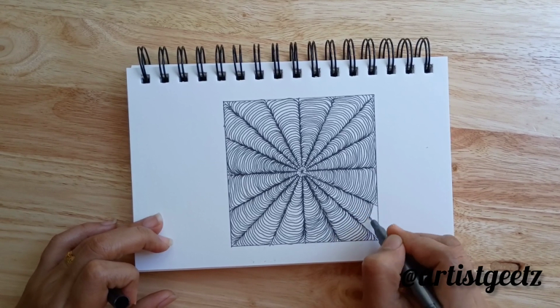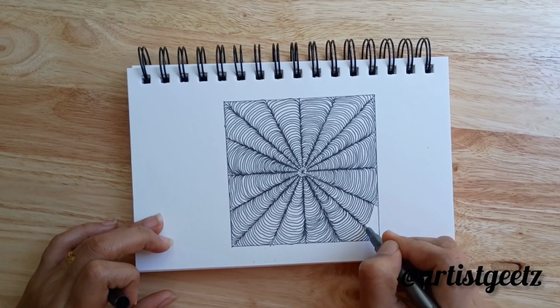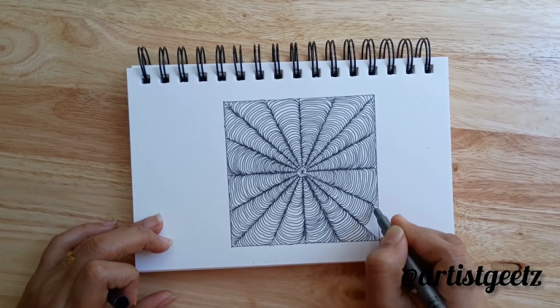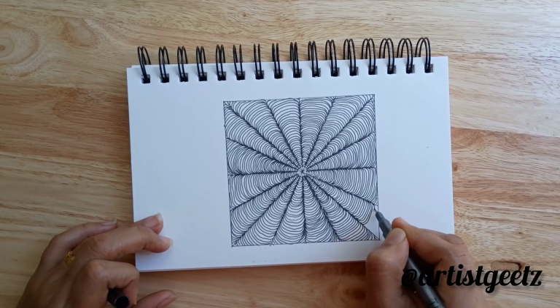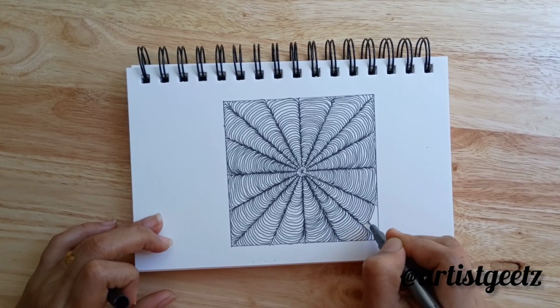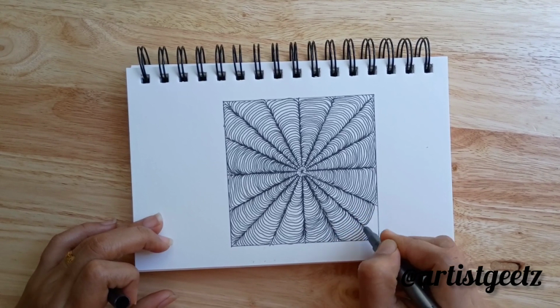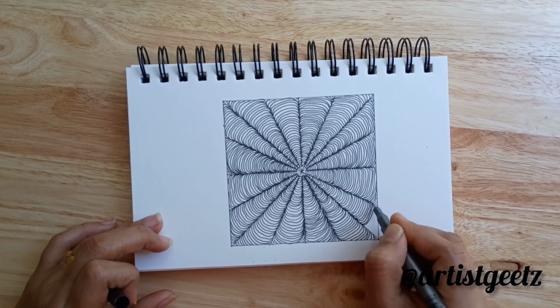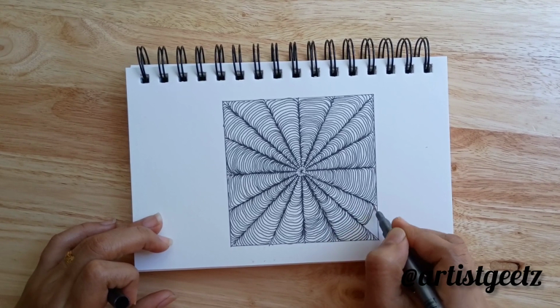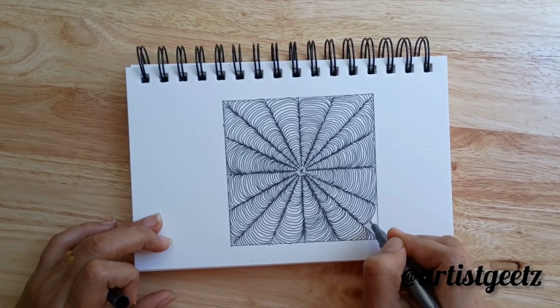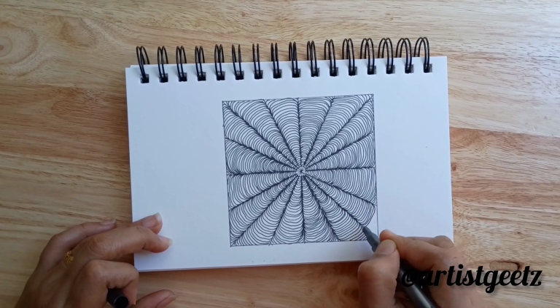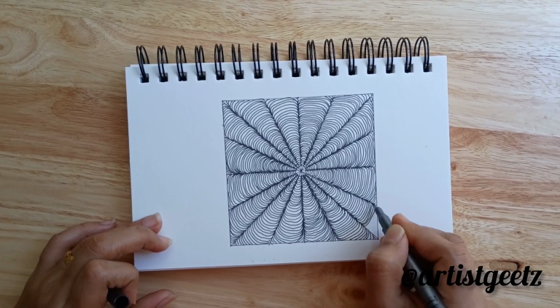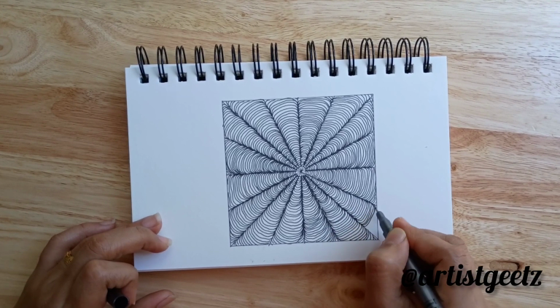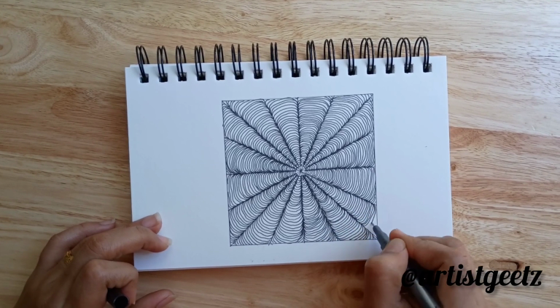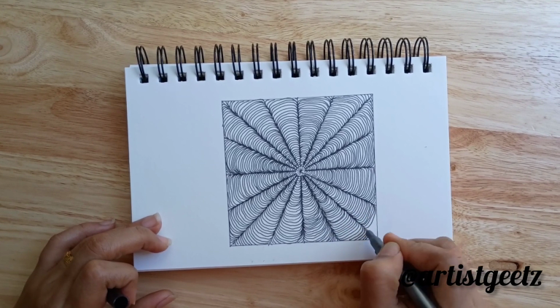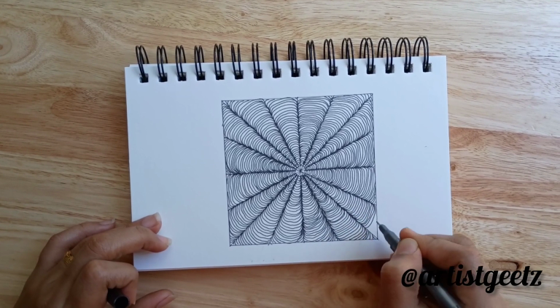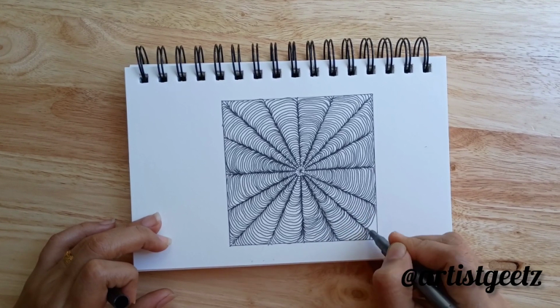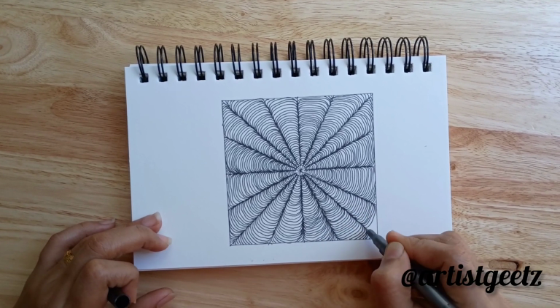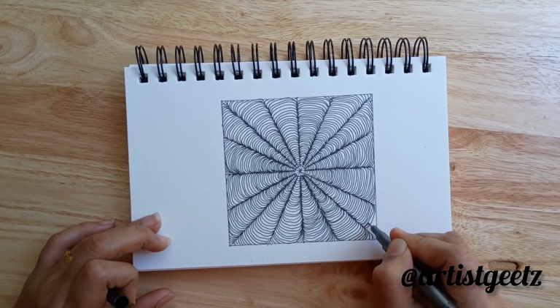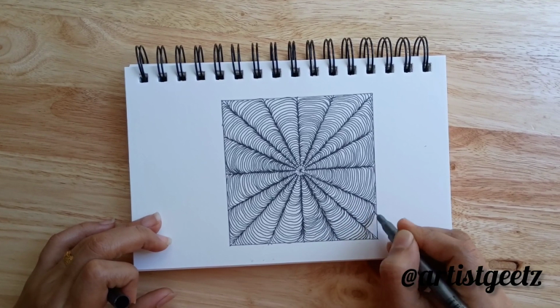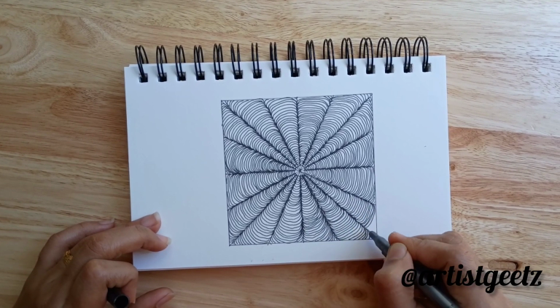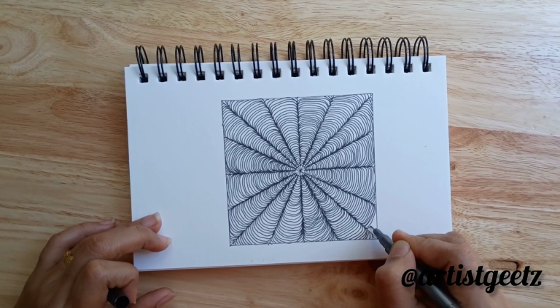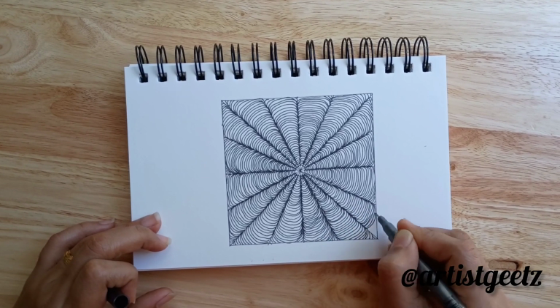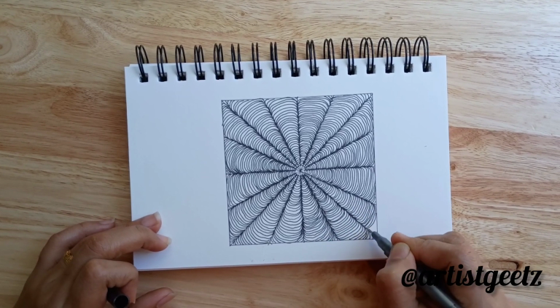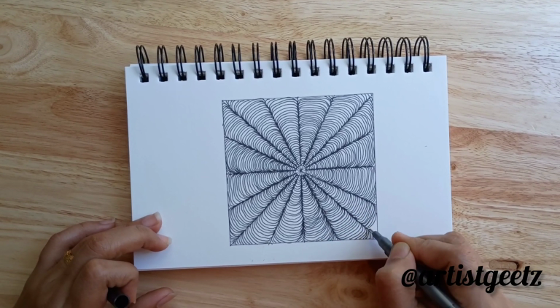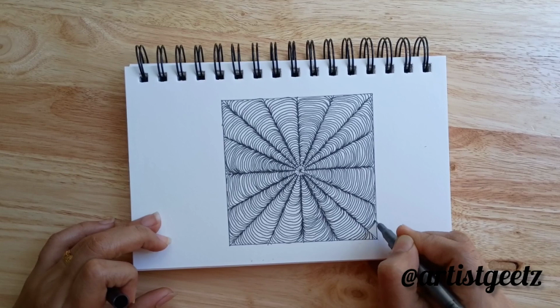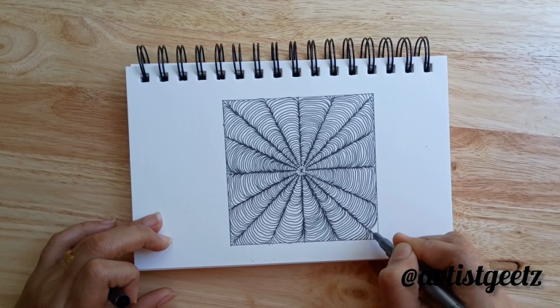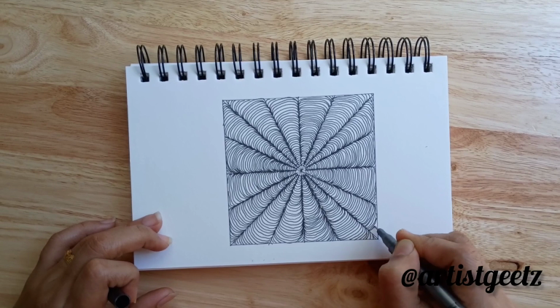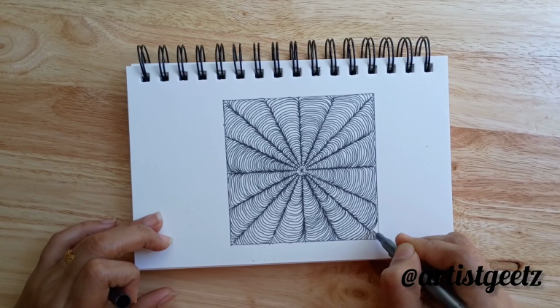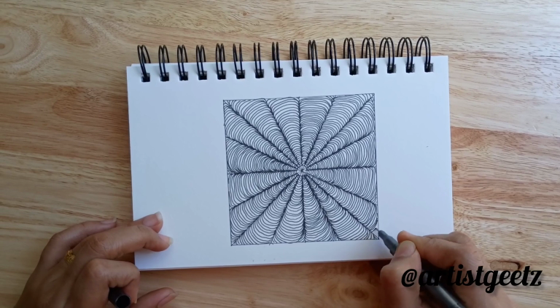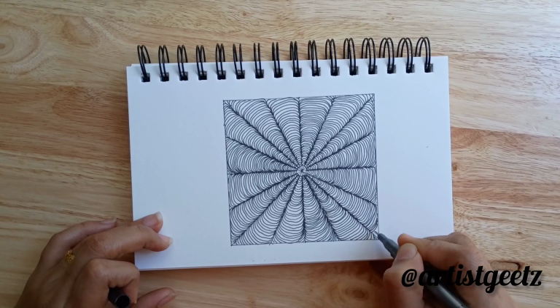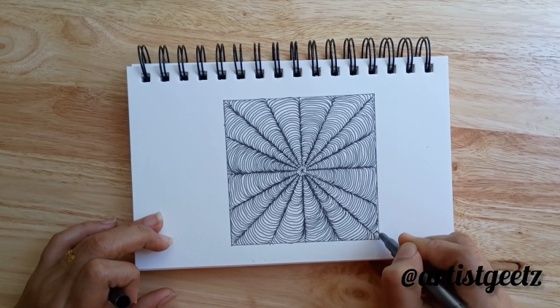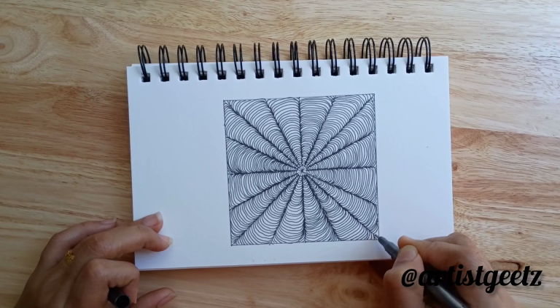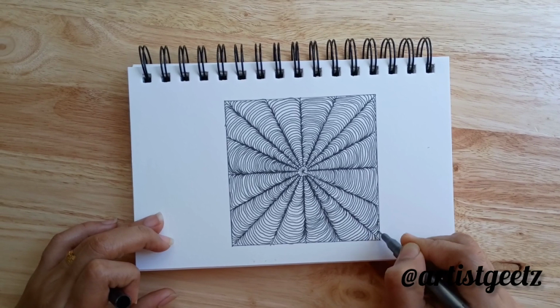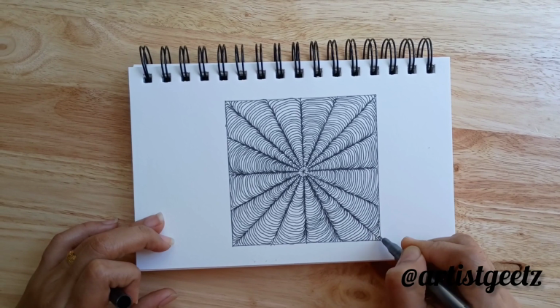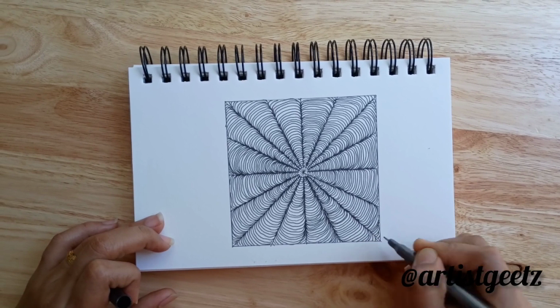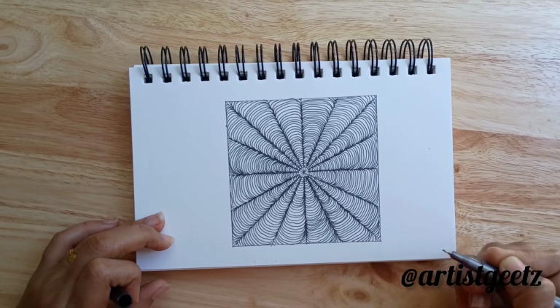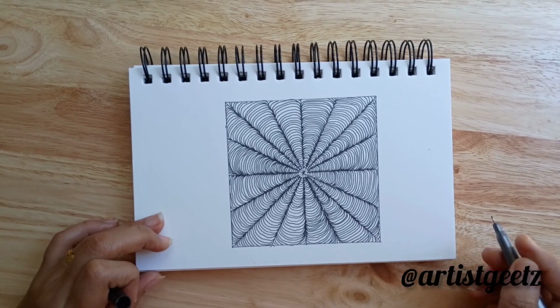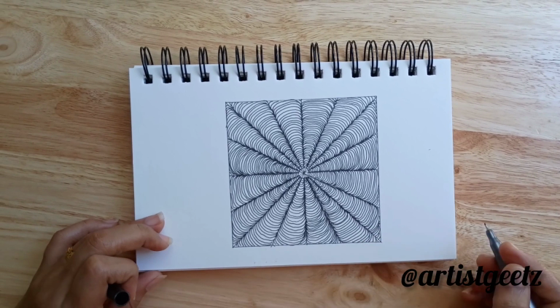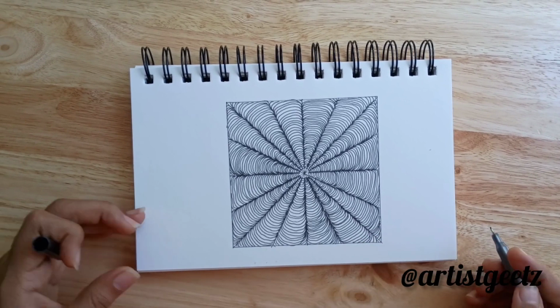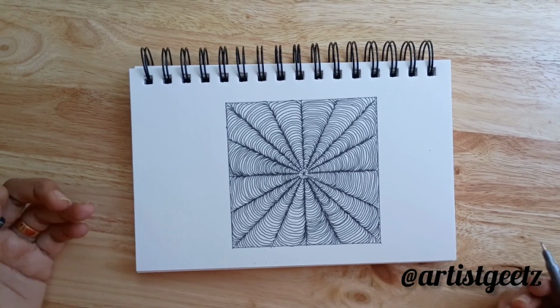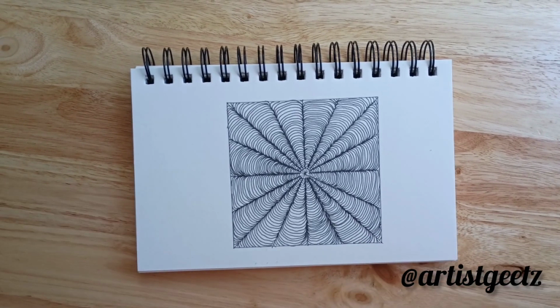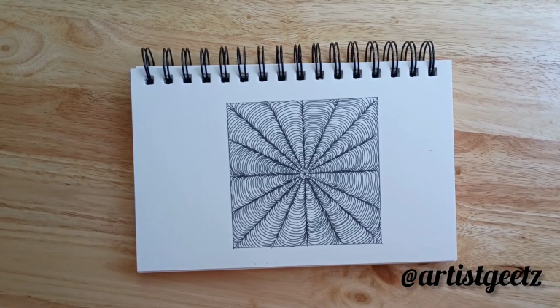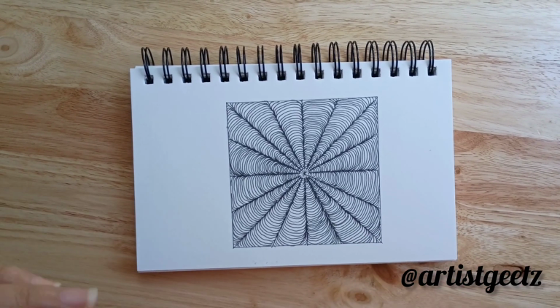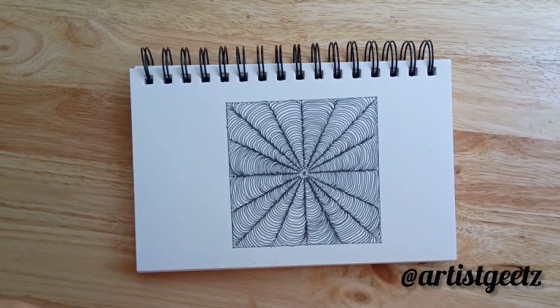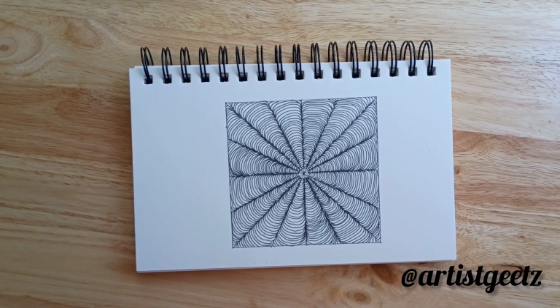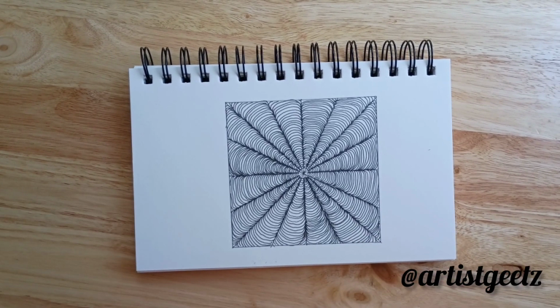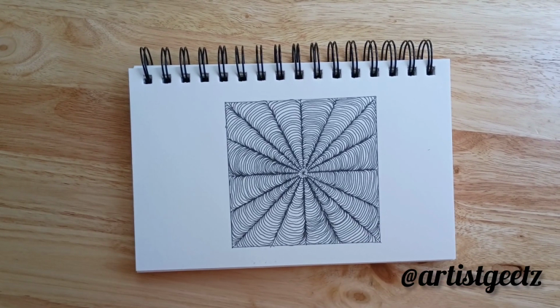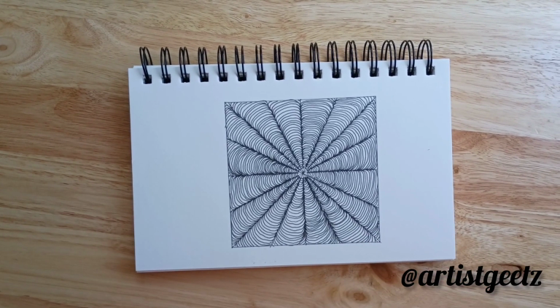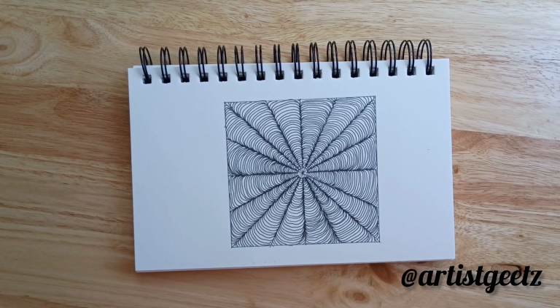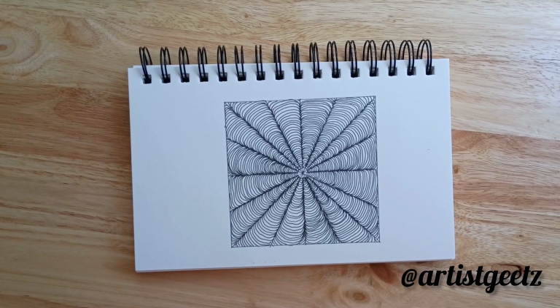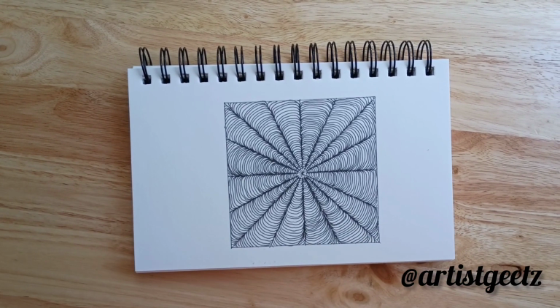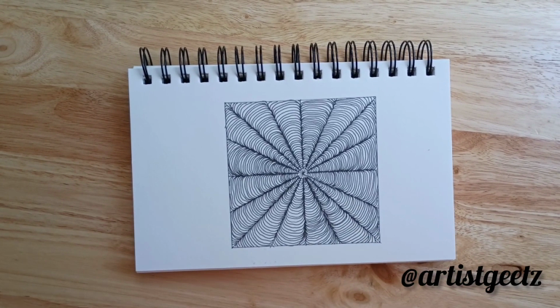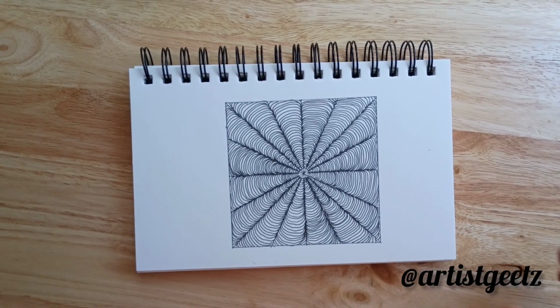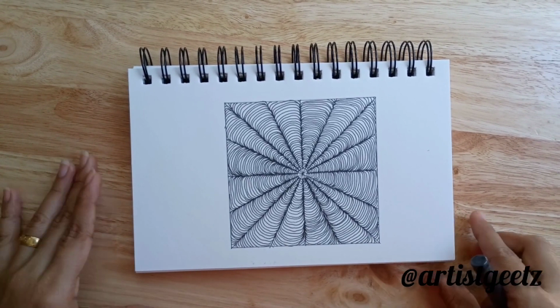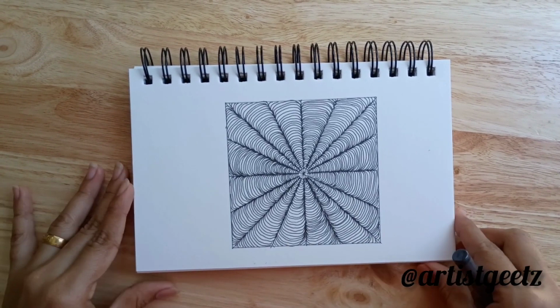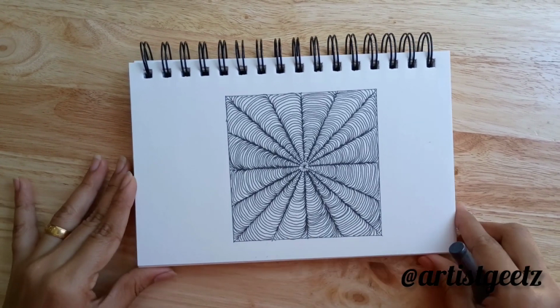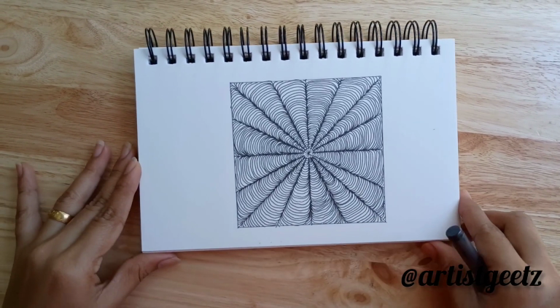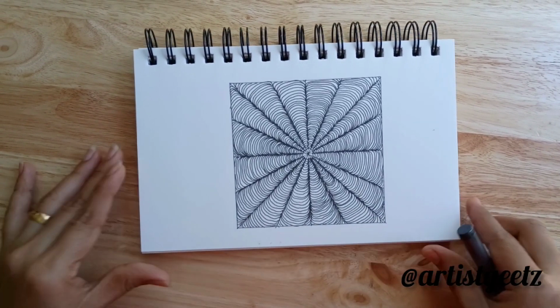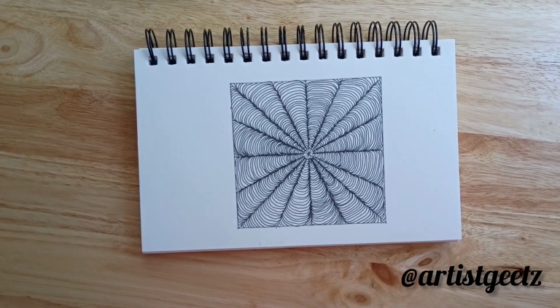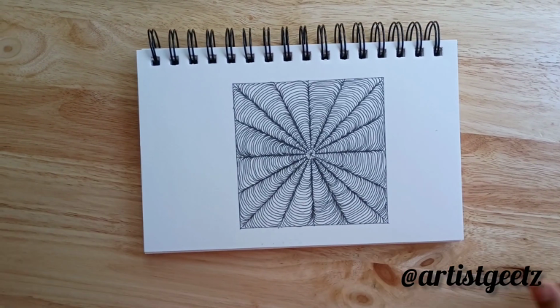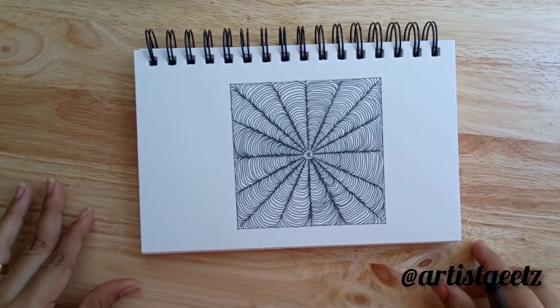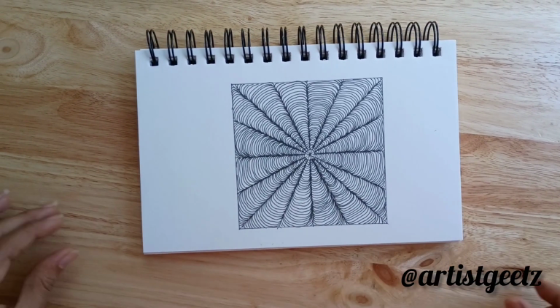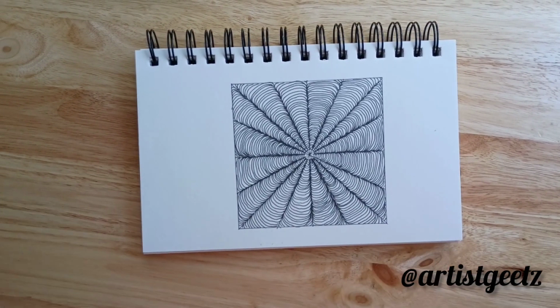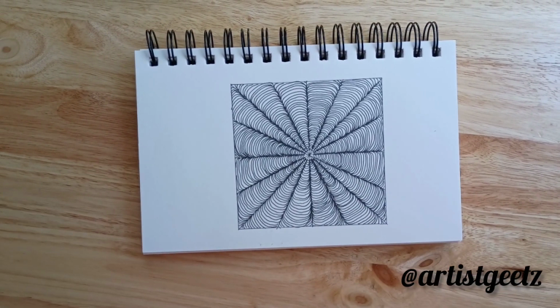For more drawing updates and tangle patterns, follow my YouTube channel. Thanks for watching.